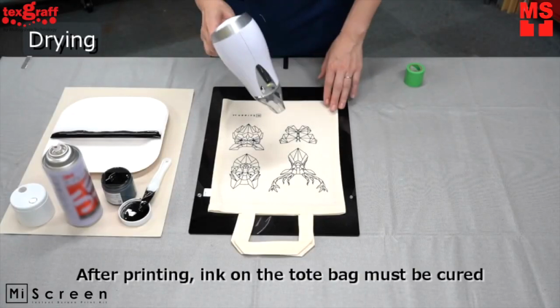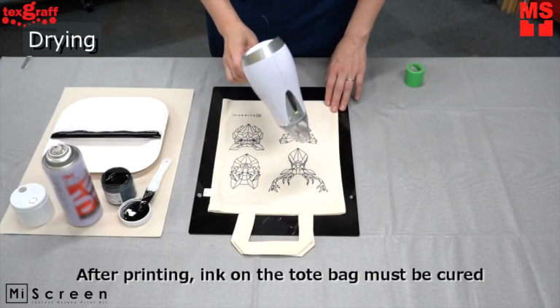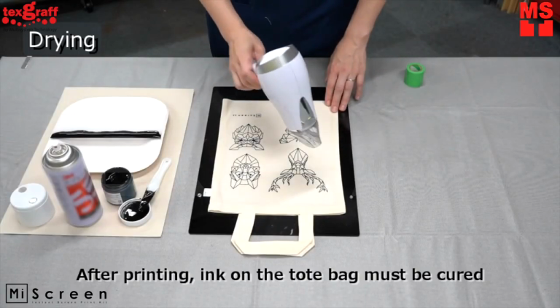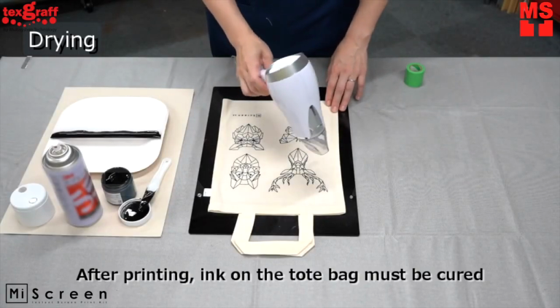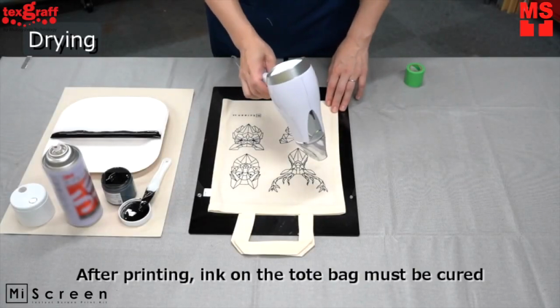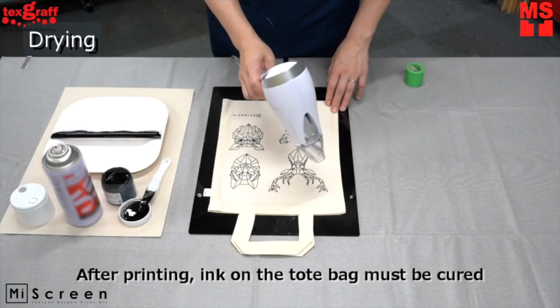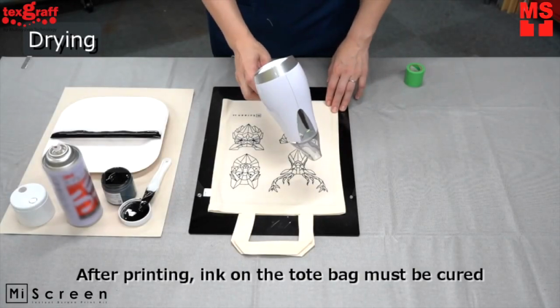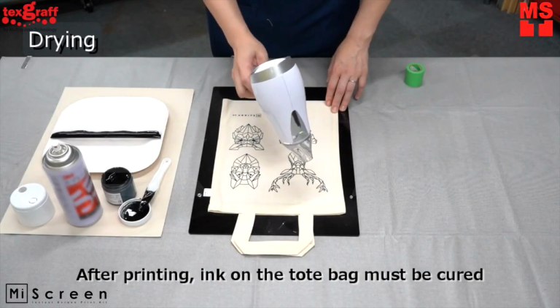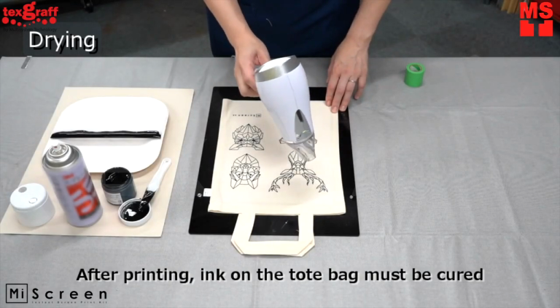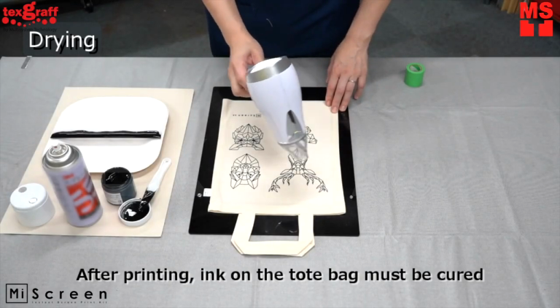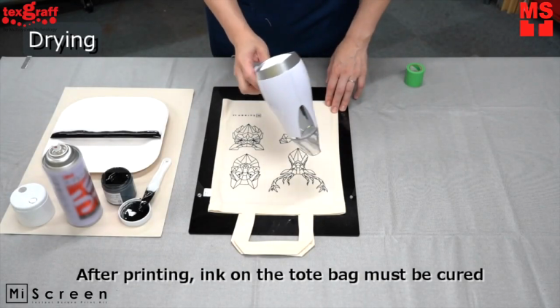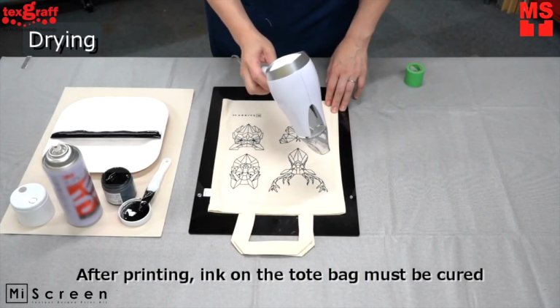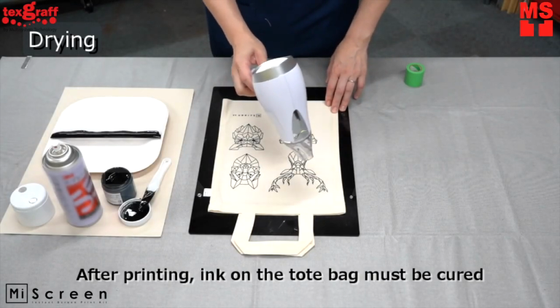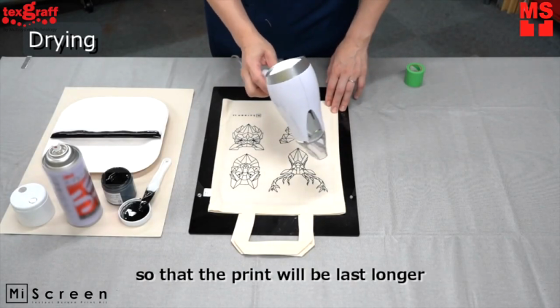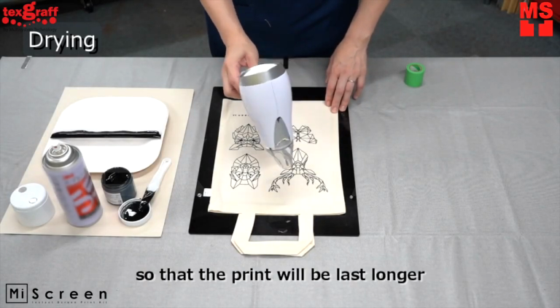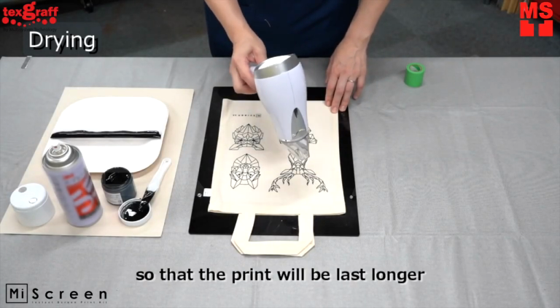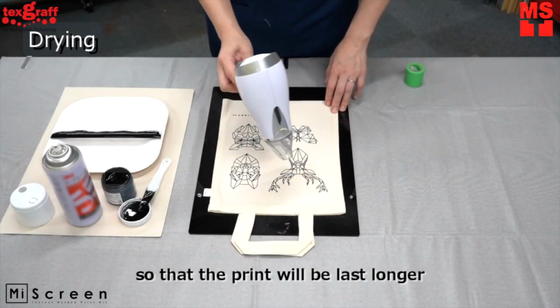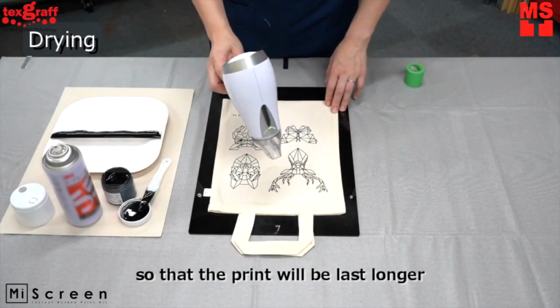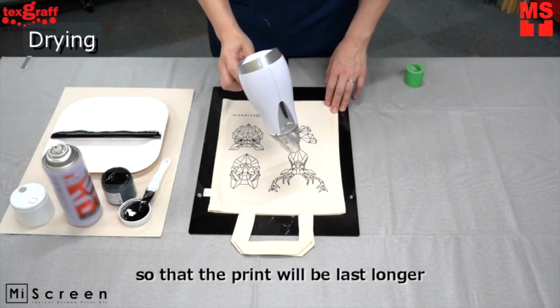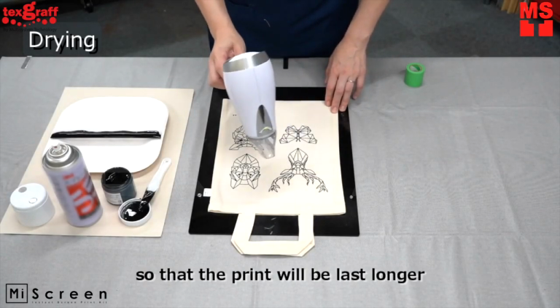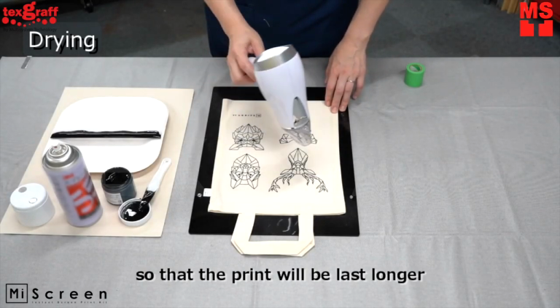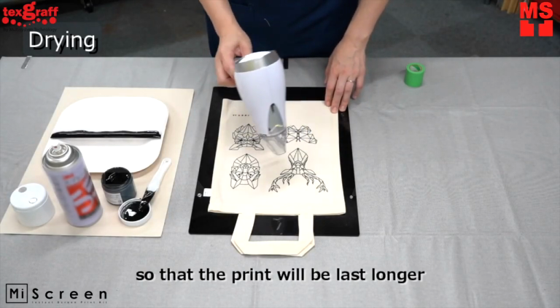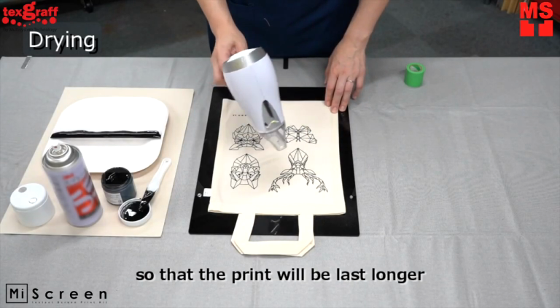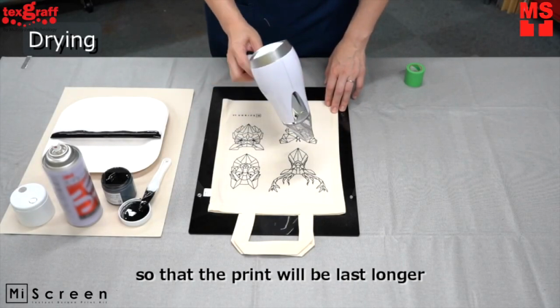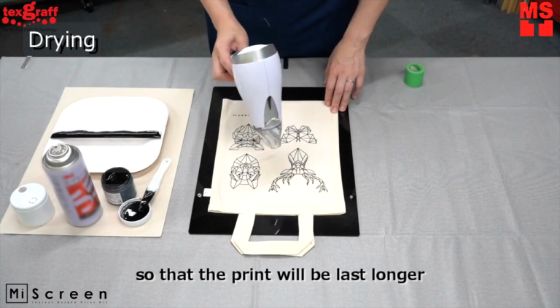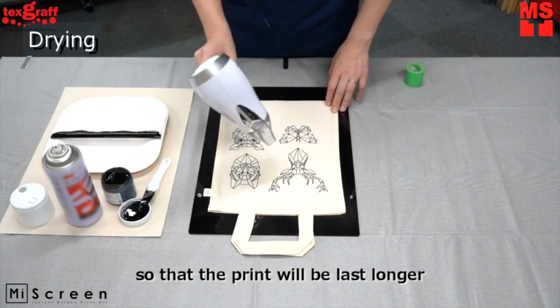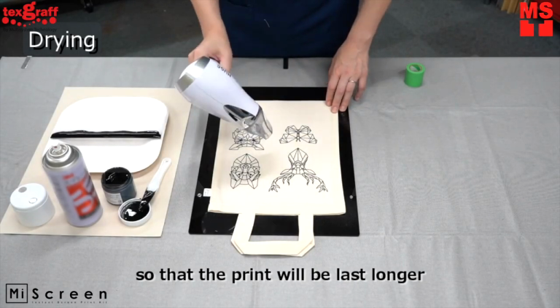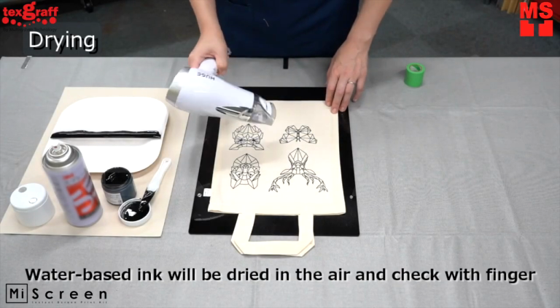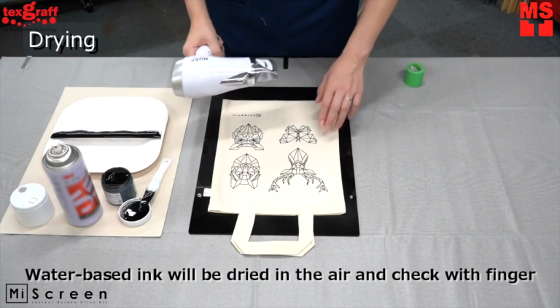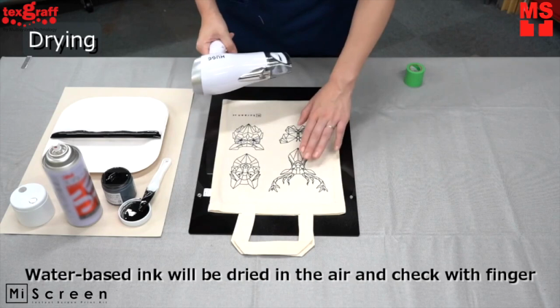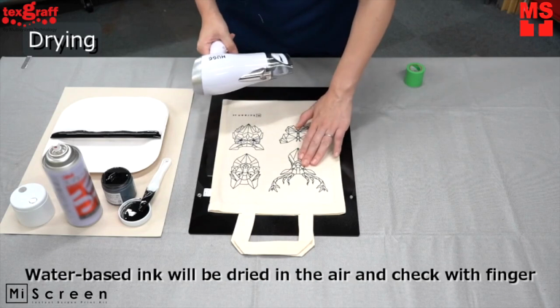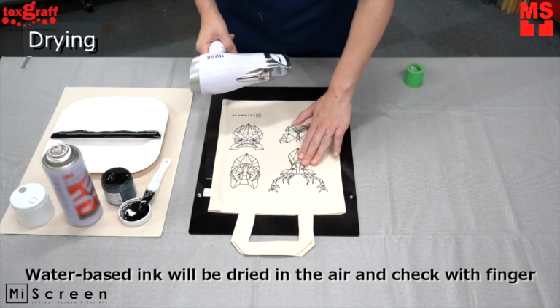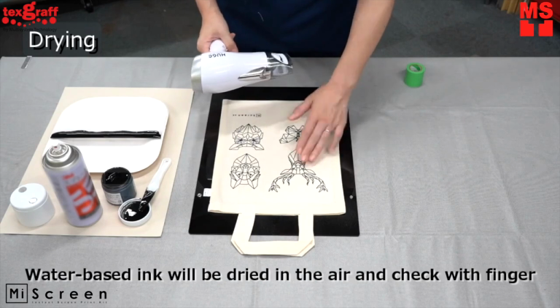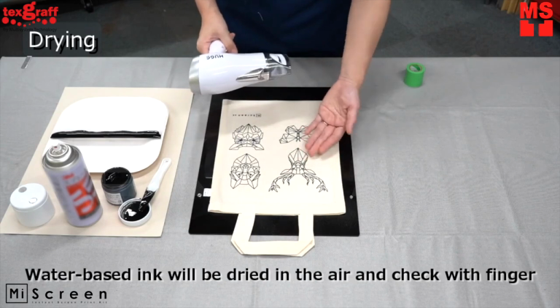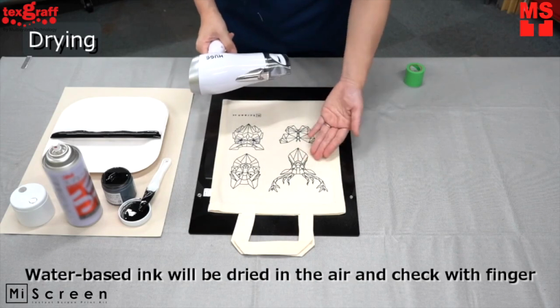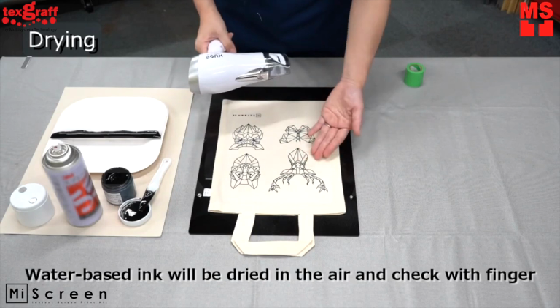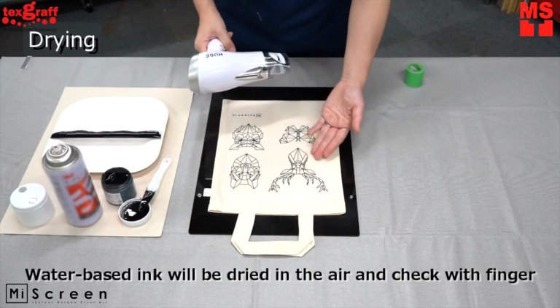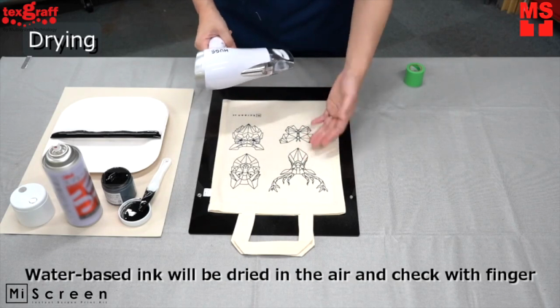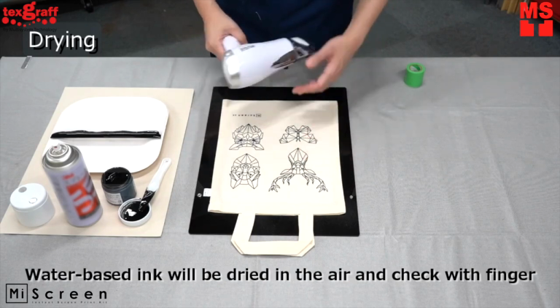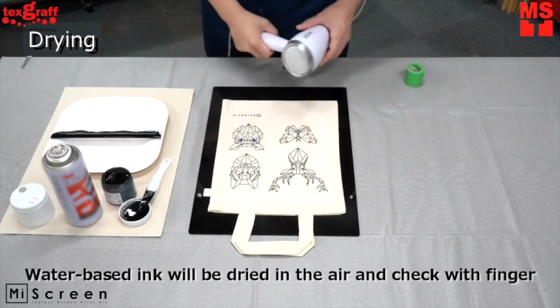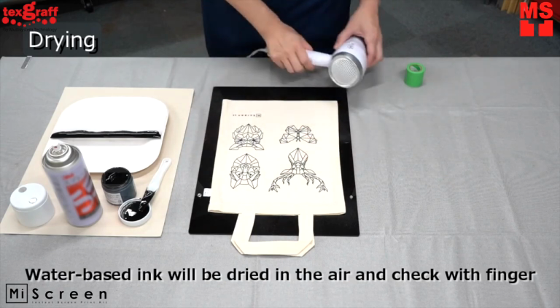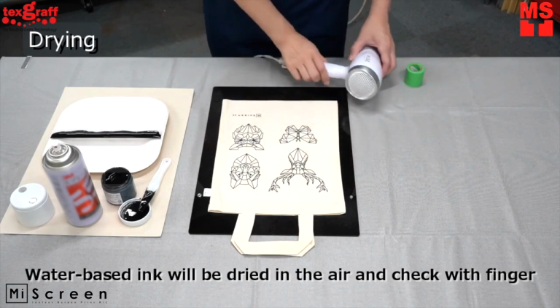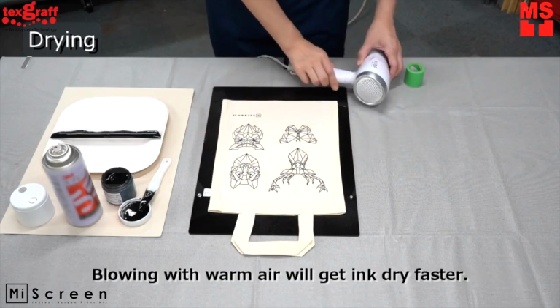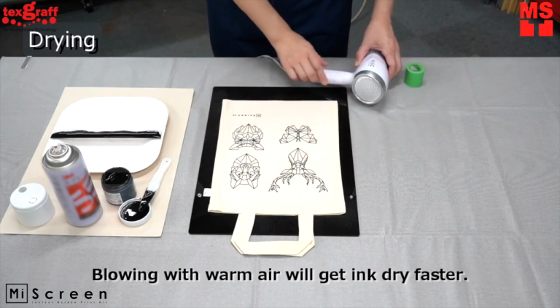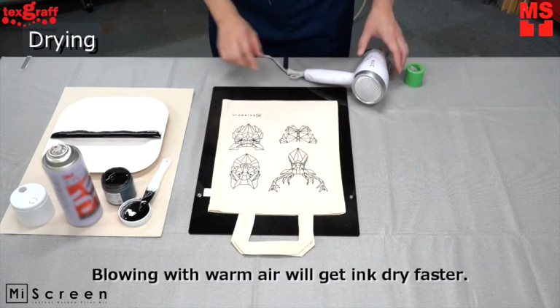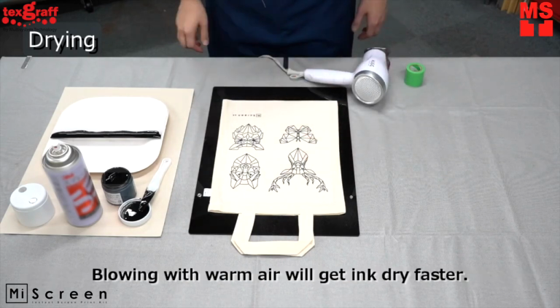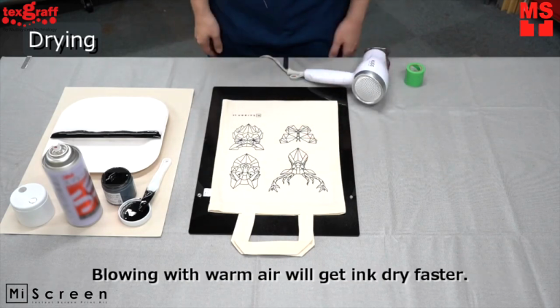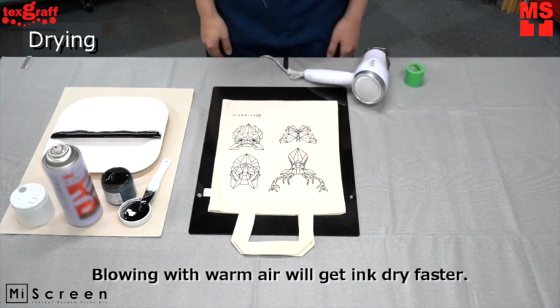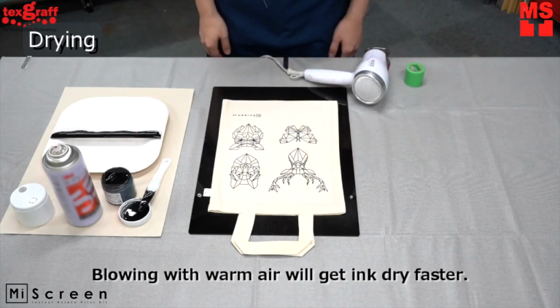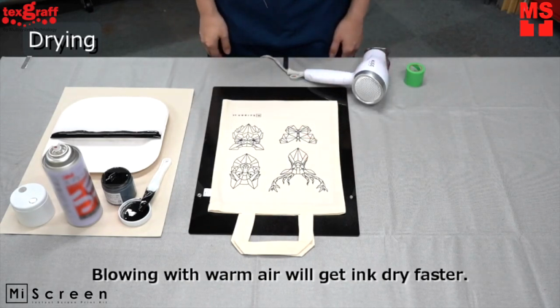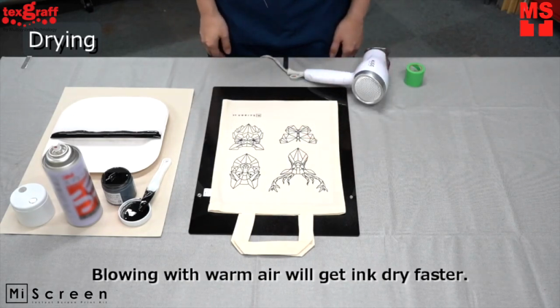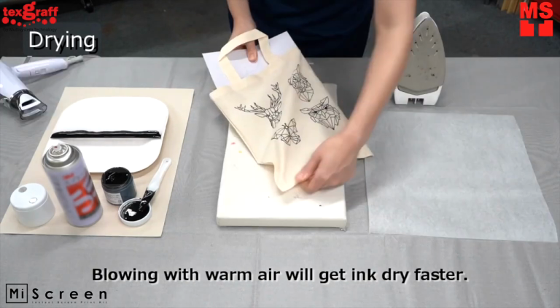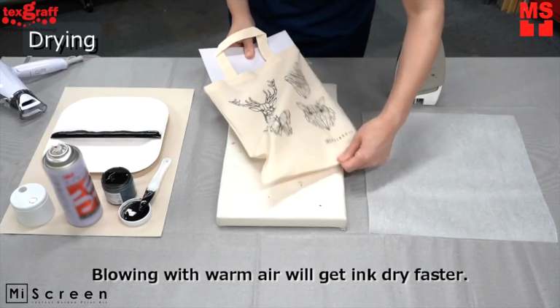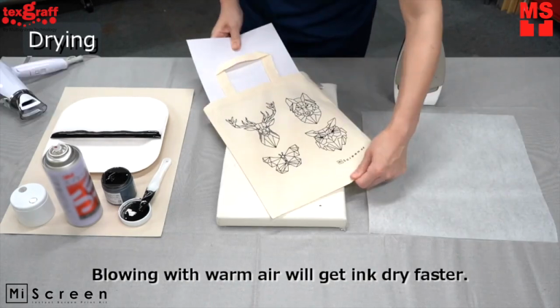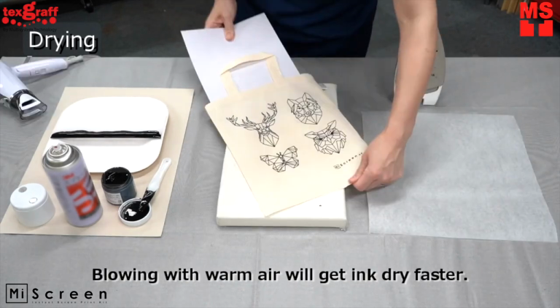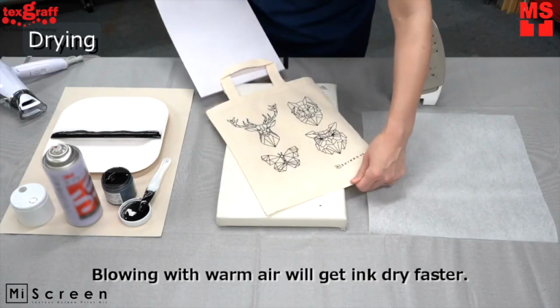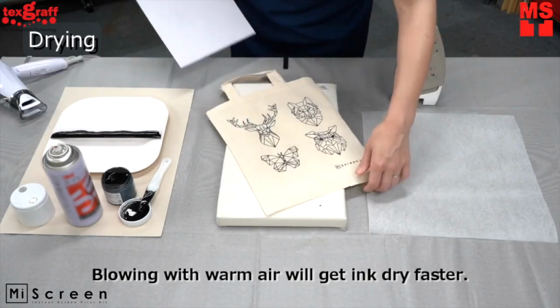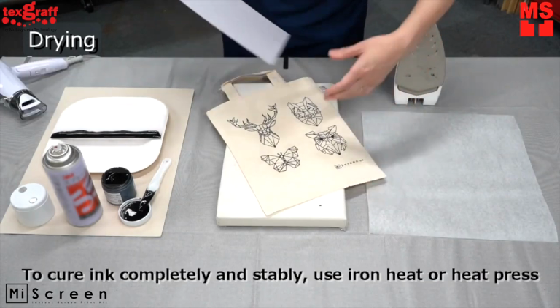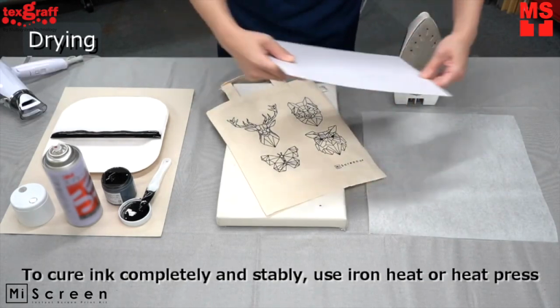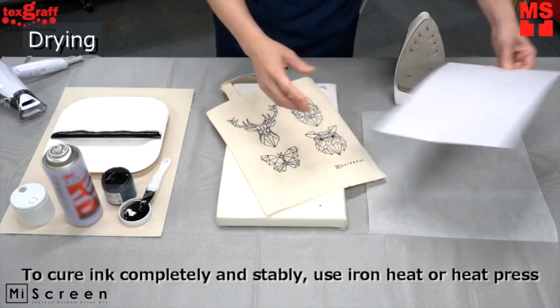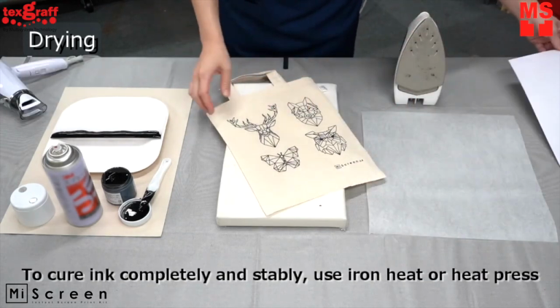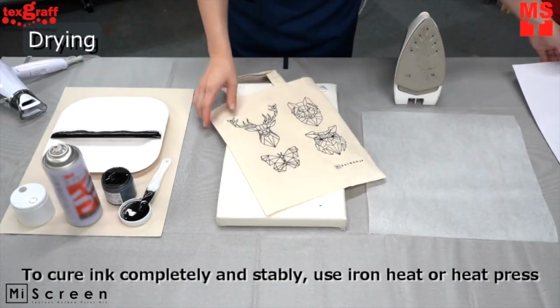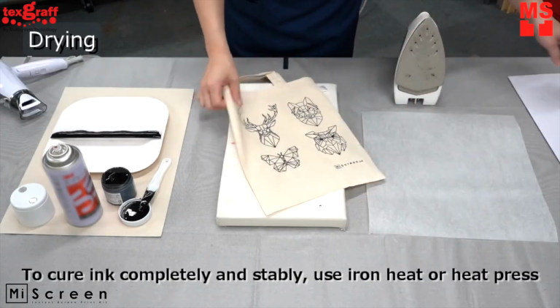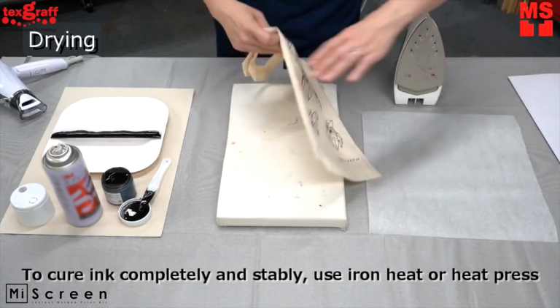Prints must be cured for better results and higher durability. To cure the ink completely, use iron heat or a heat press.